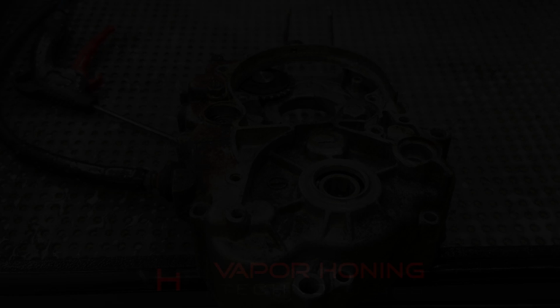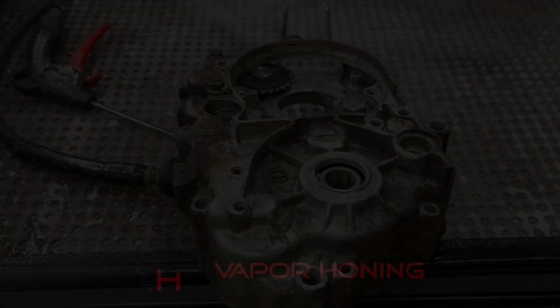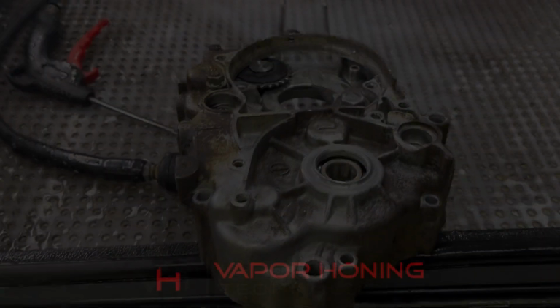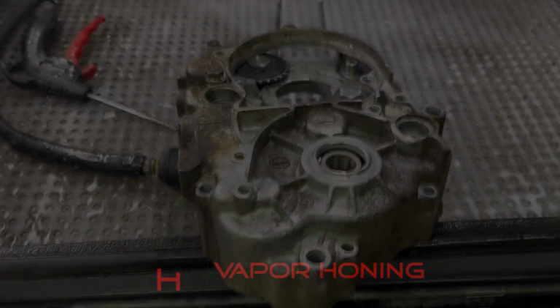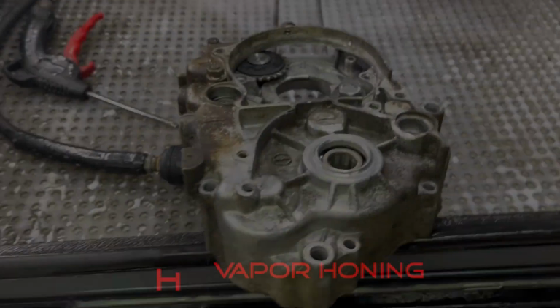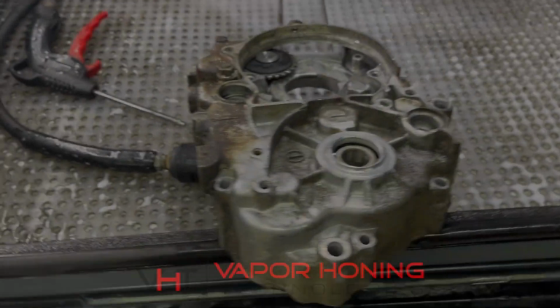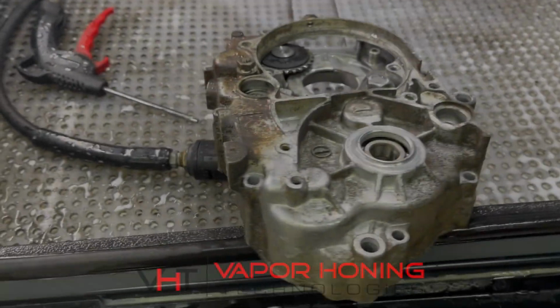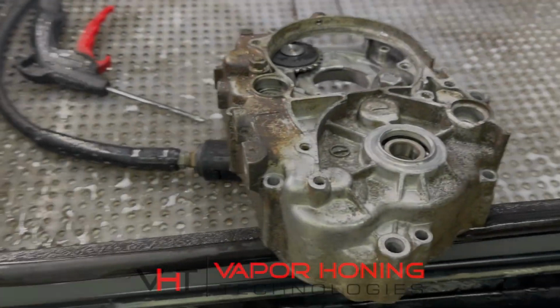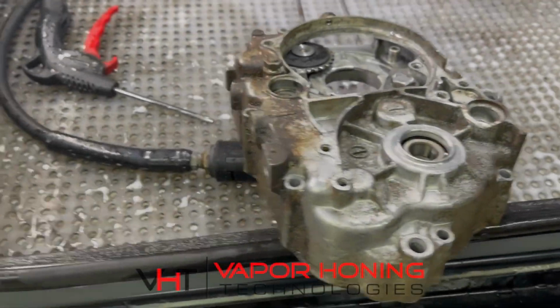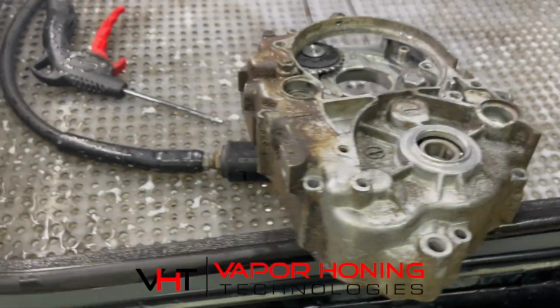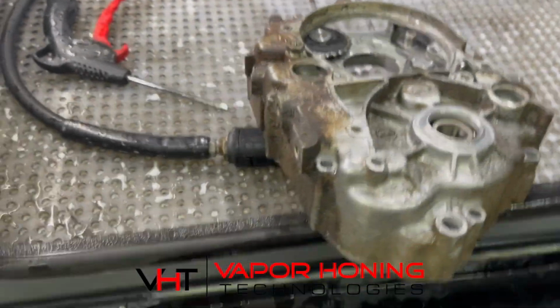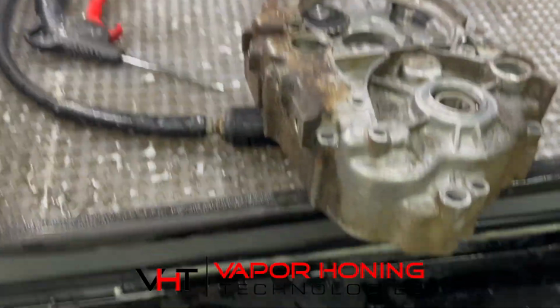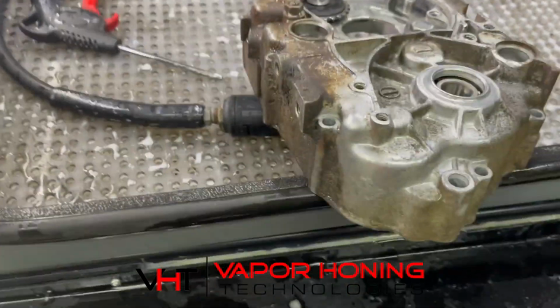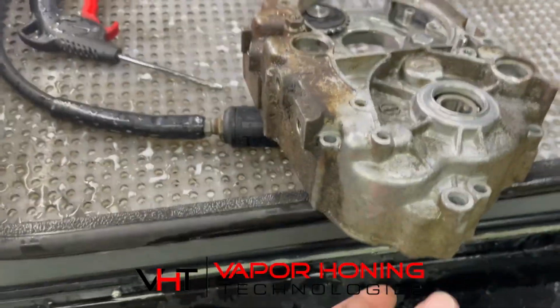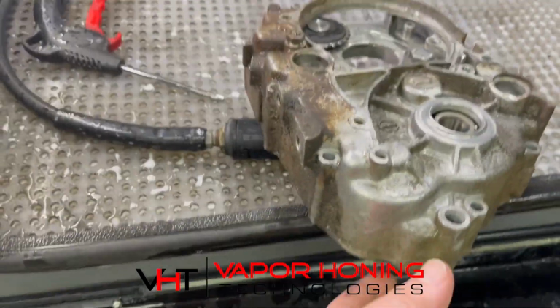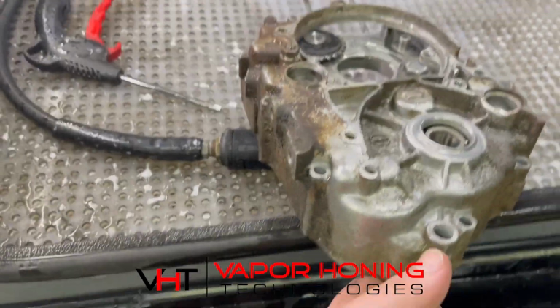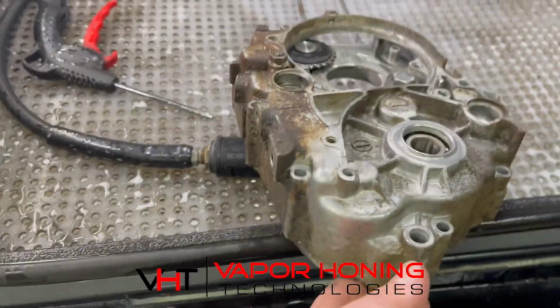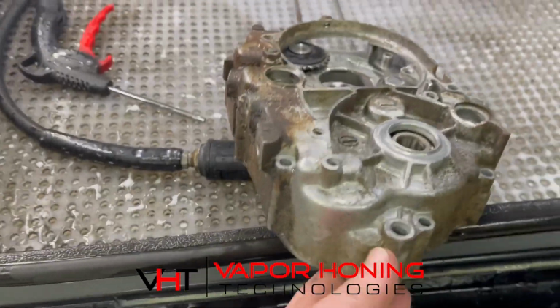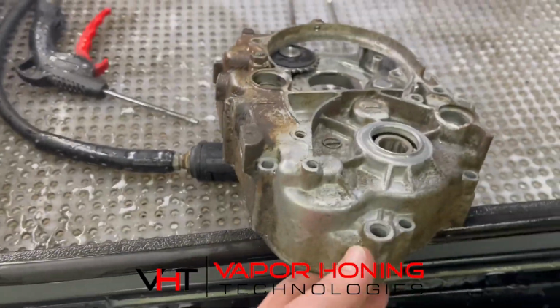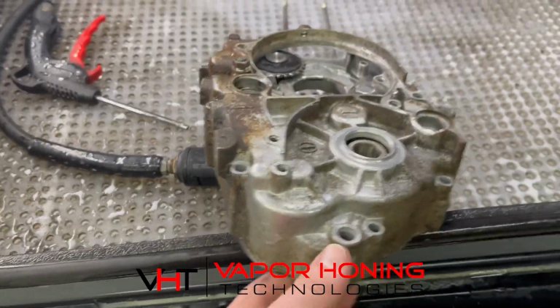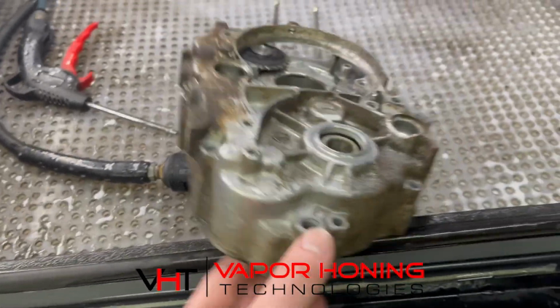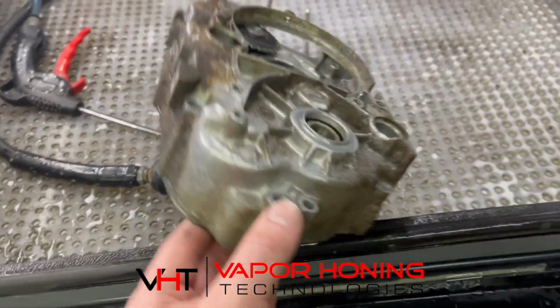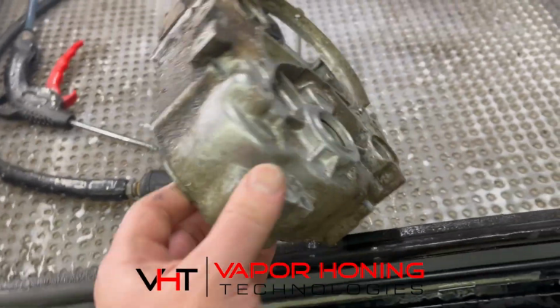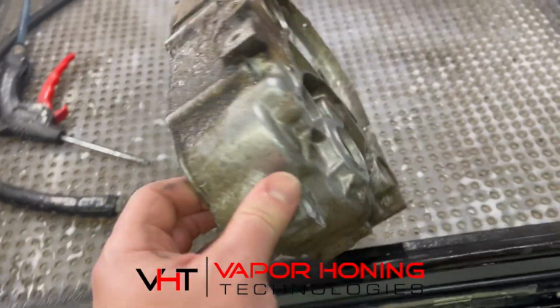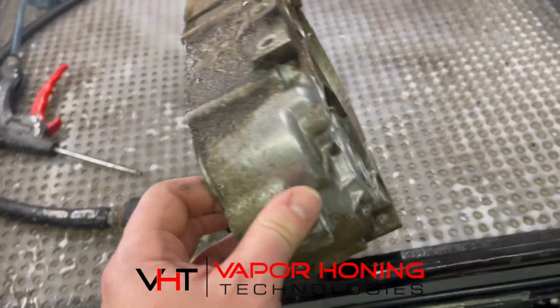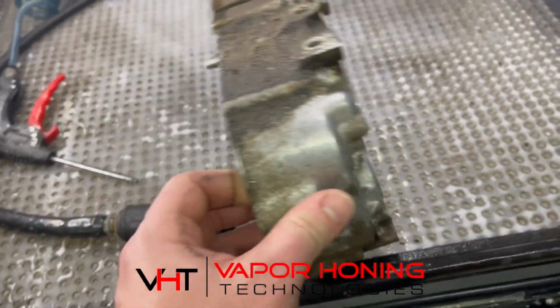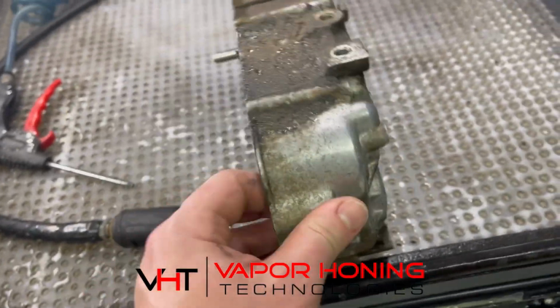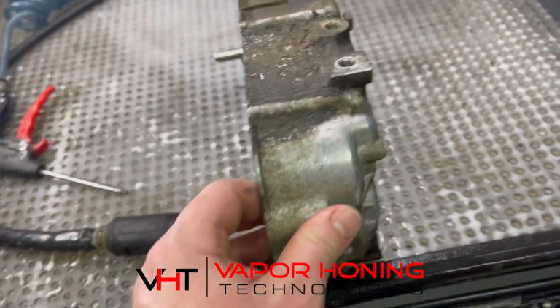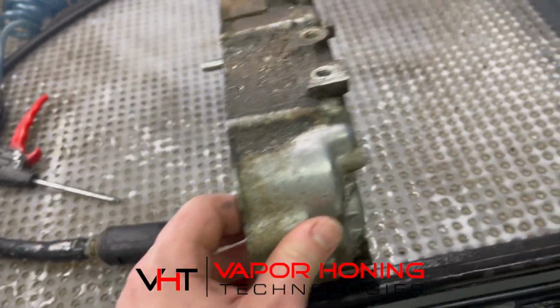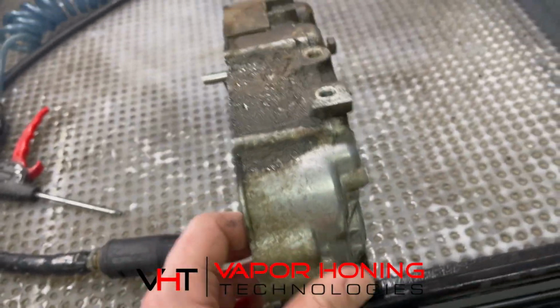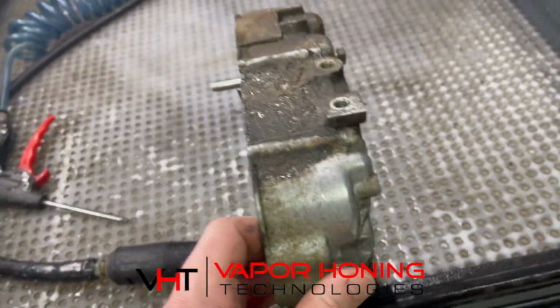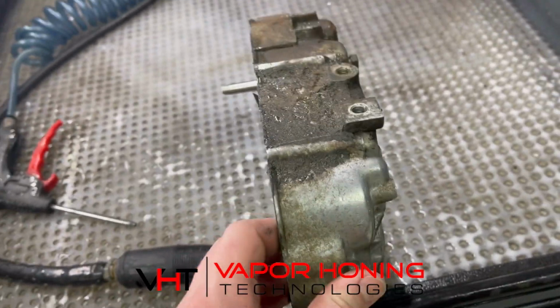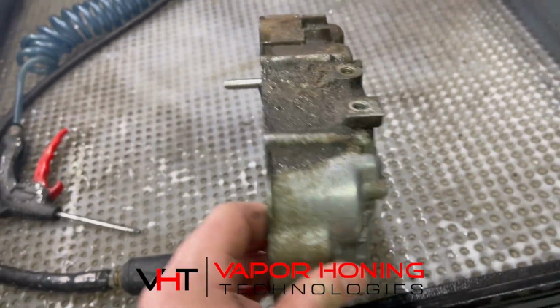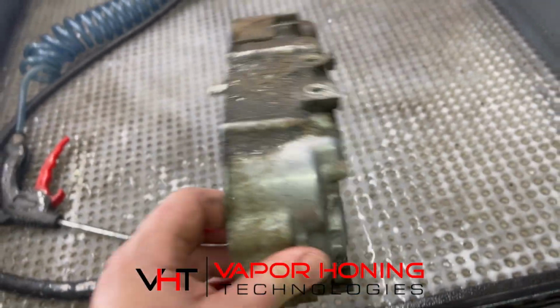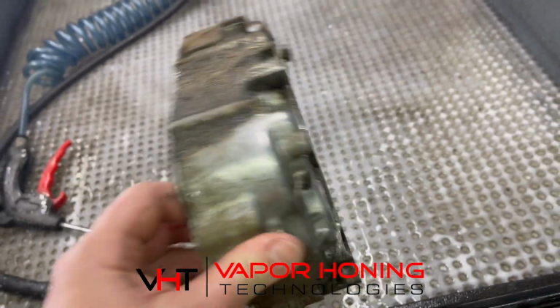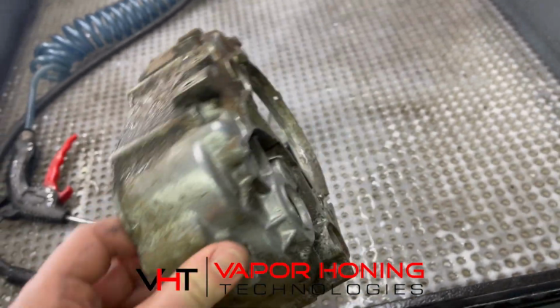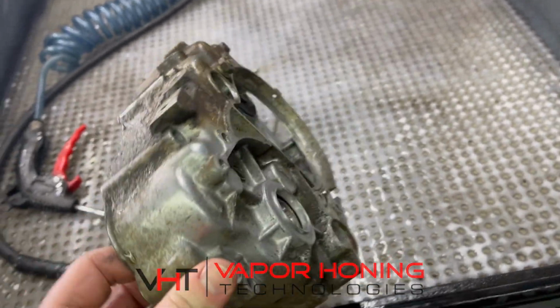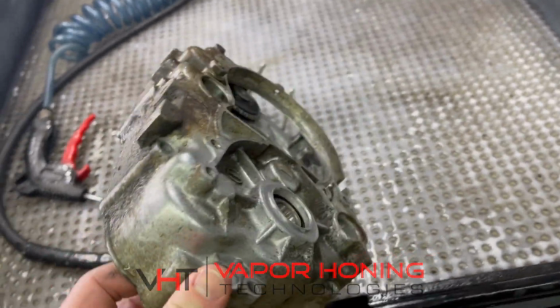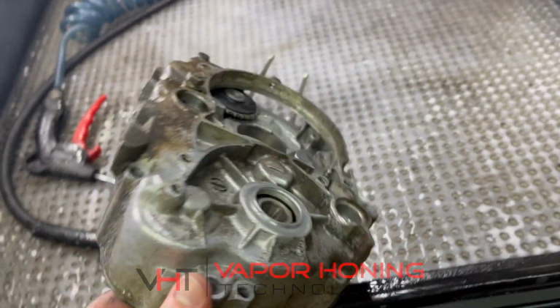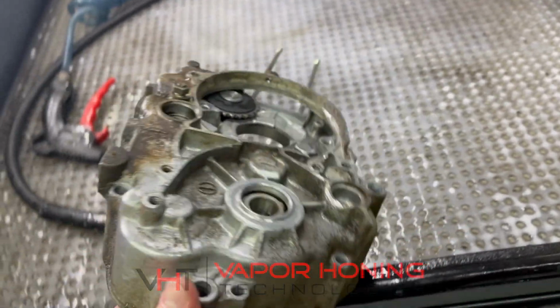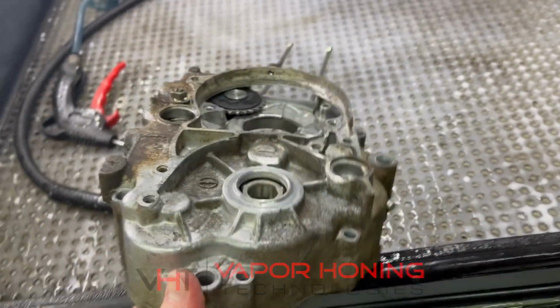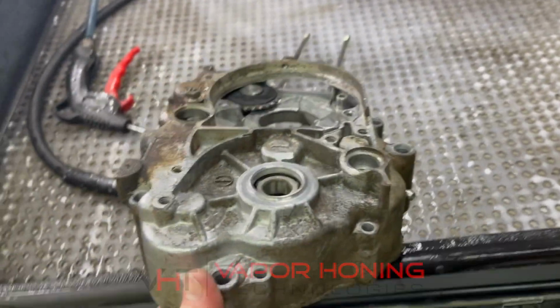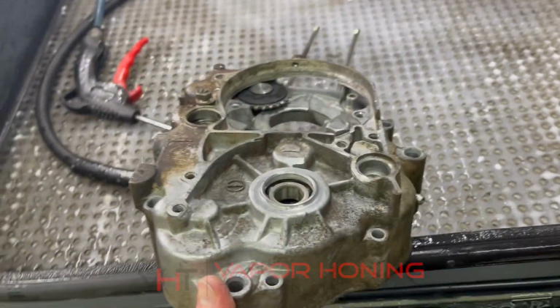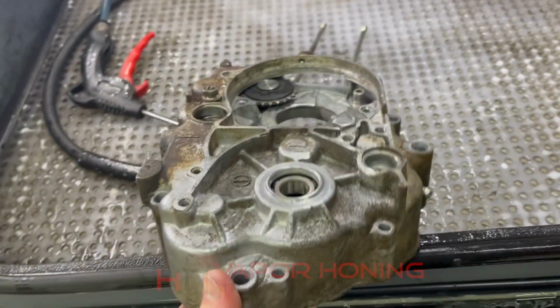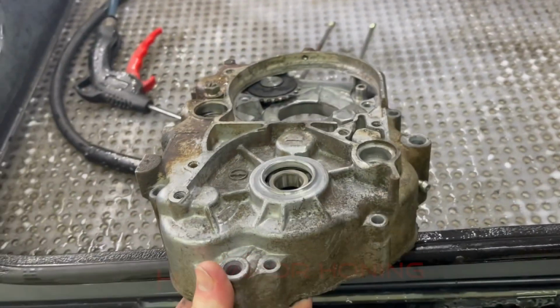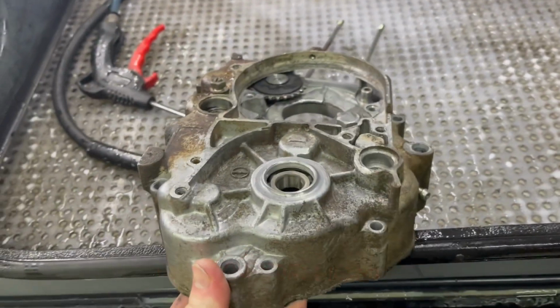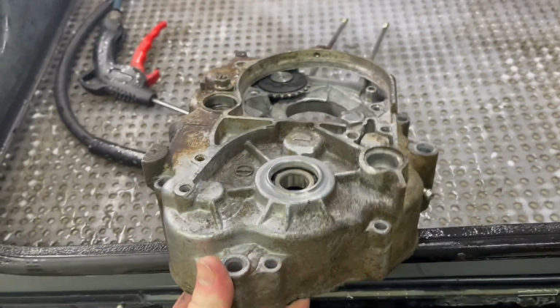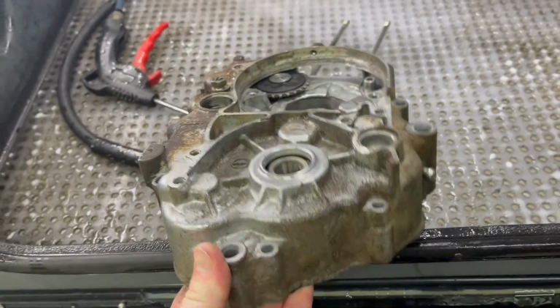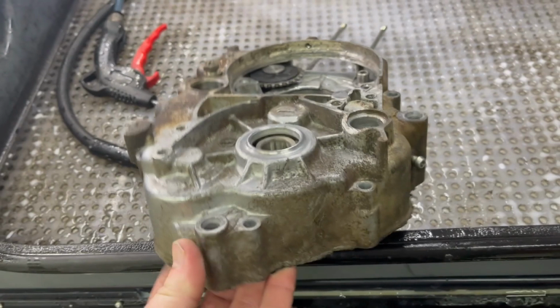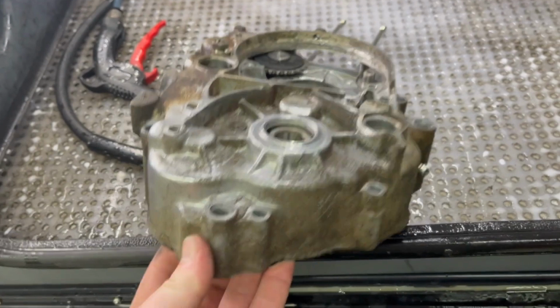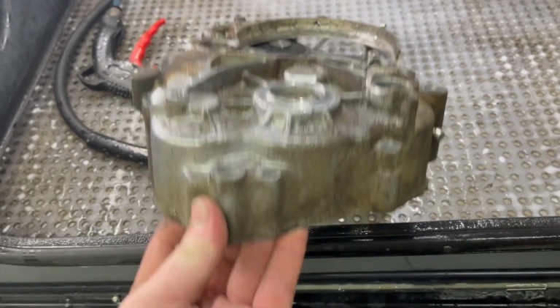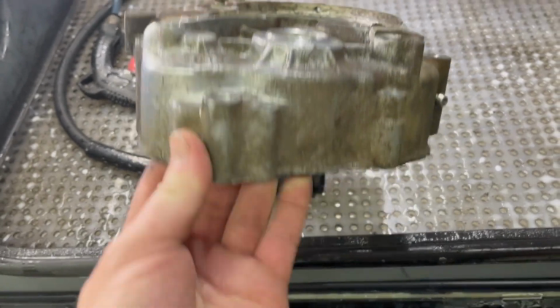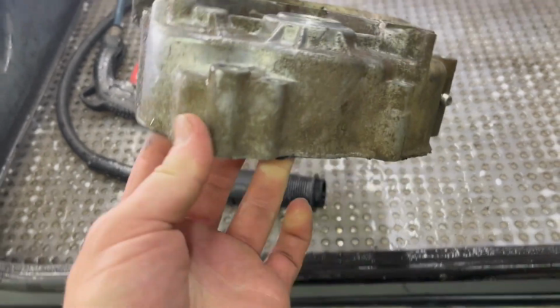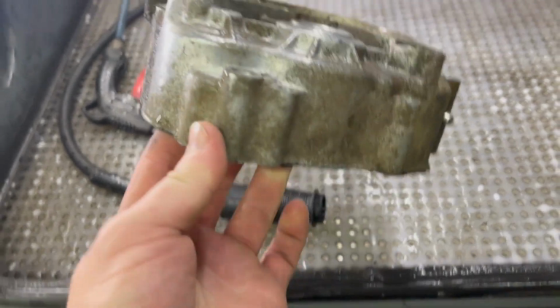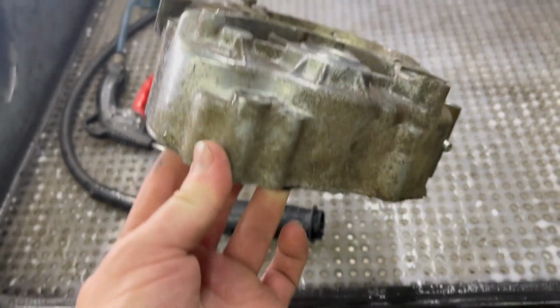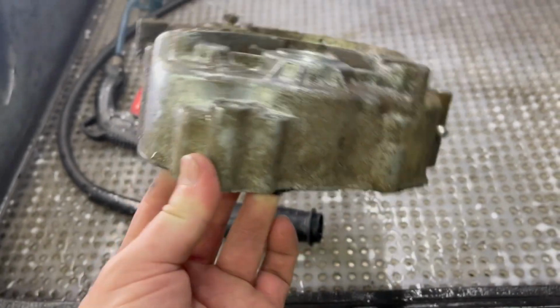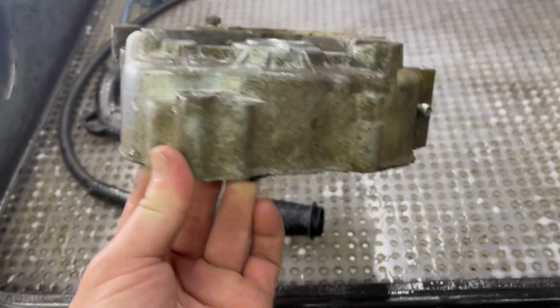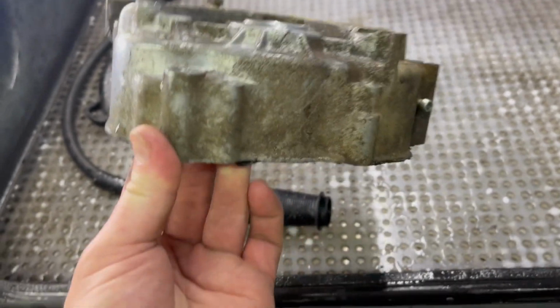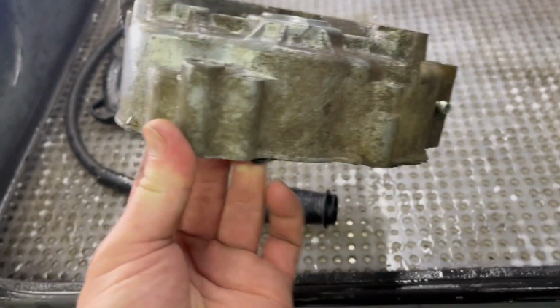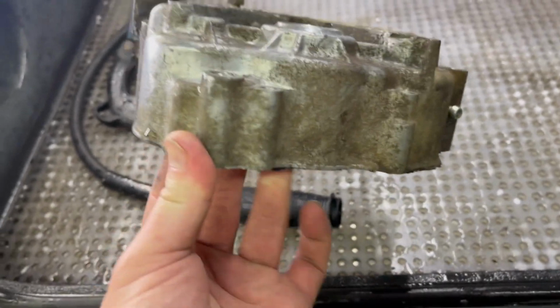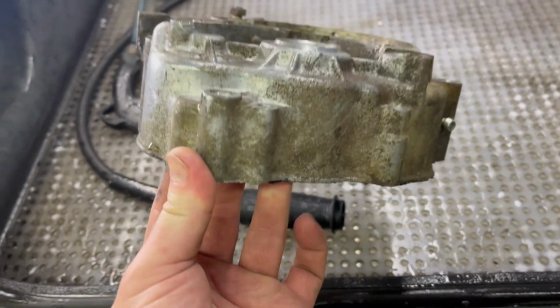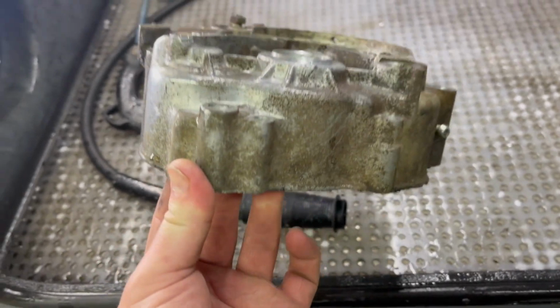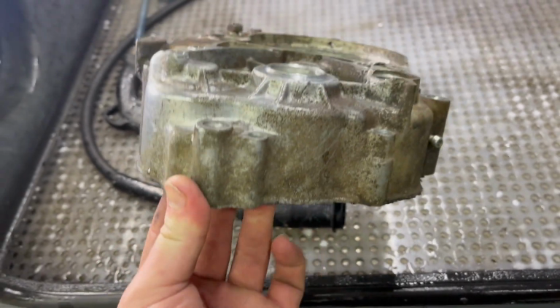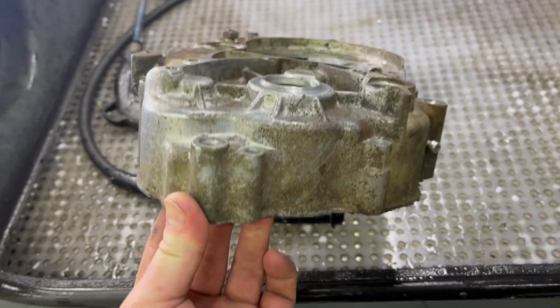Hey guys, John here with Vapor Honing Technologies. Working with the Hydro Blast today. We're rebuilding a Honda 50.